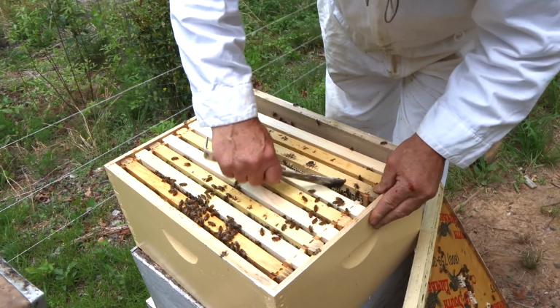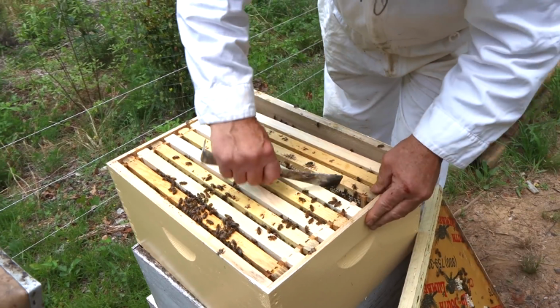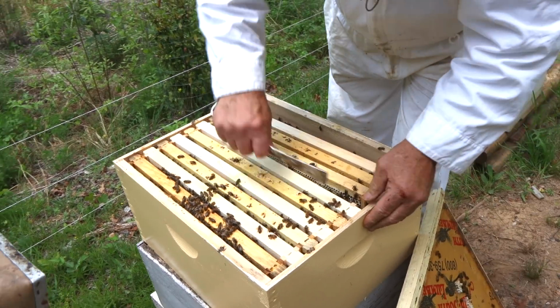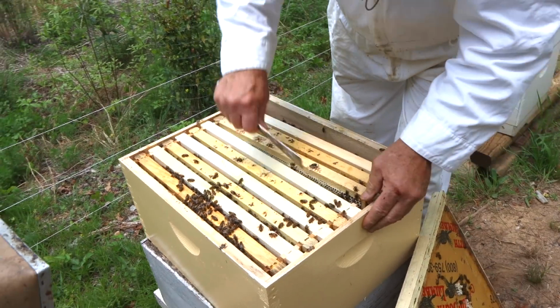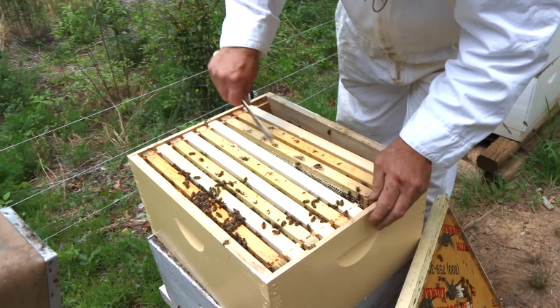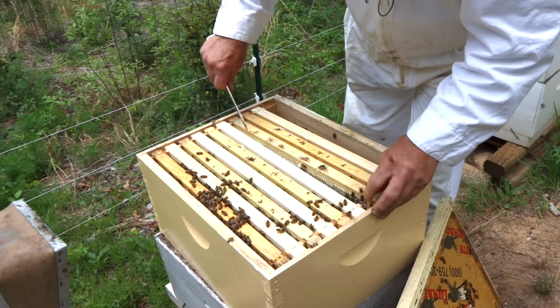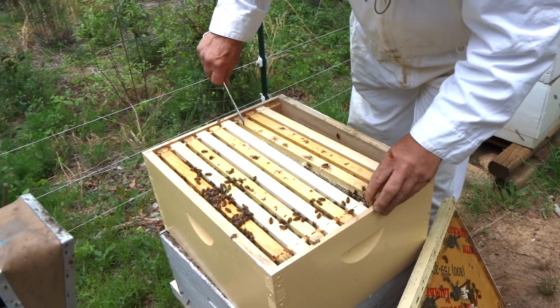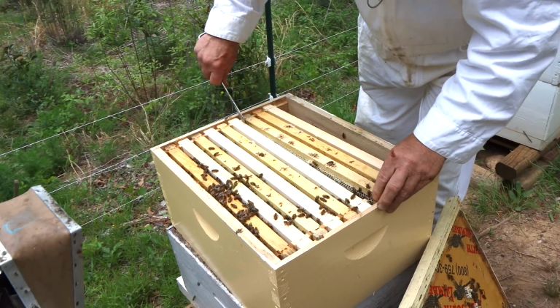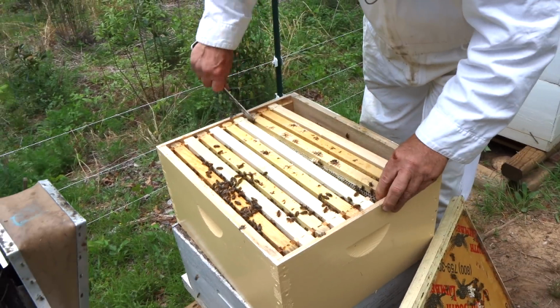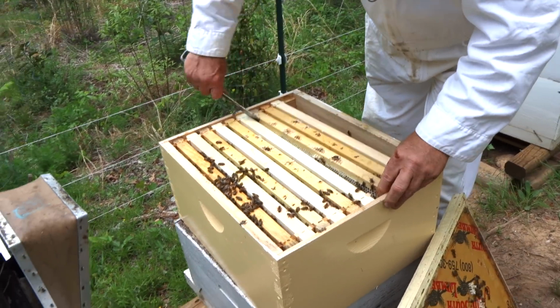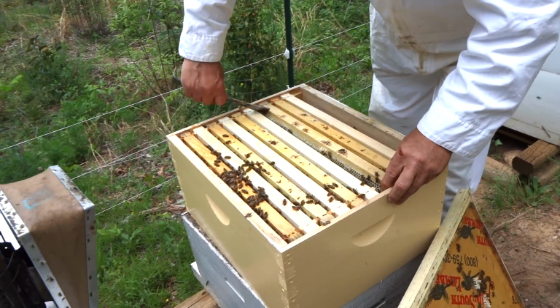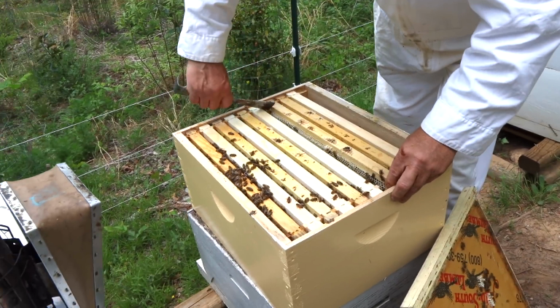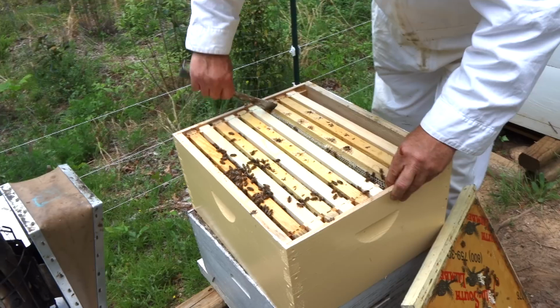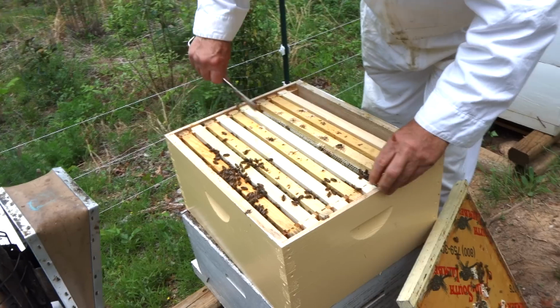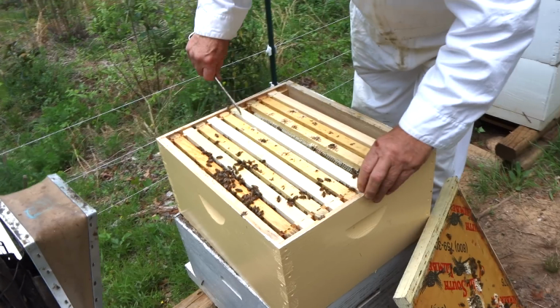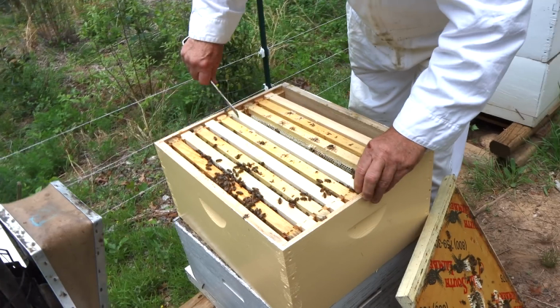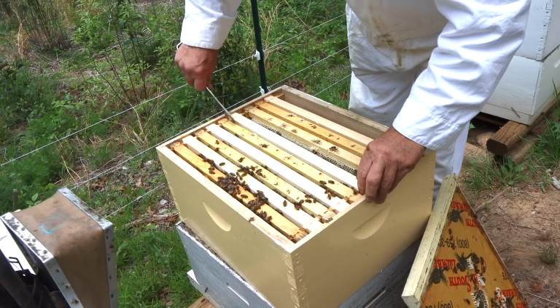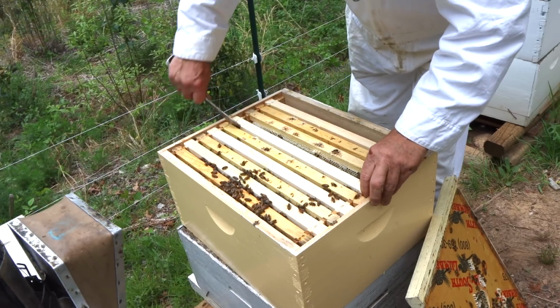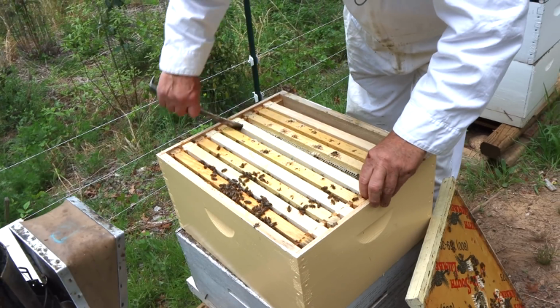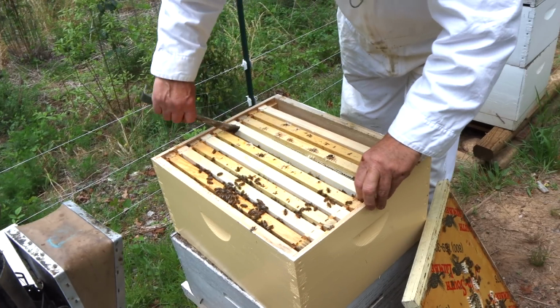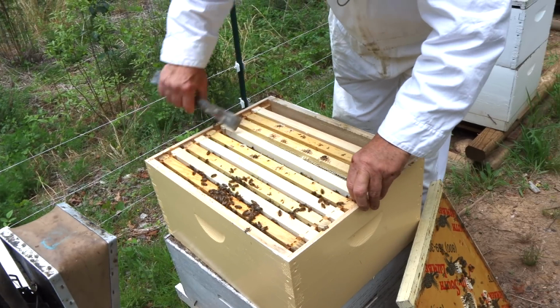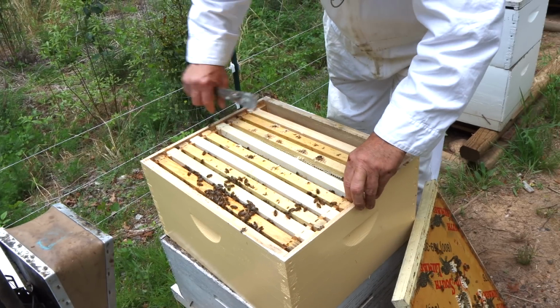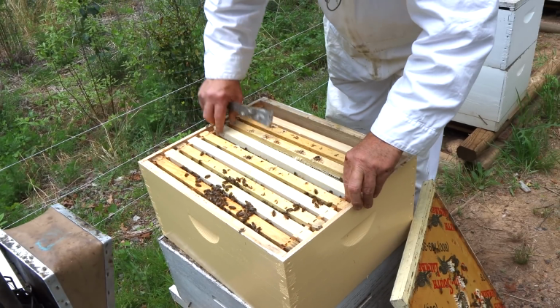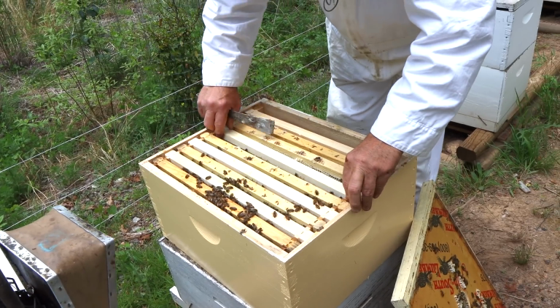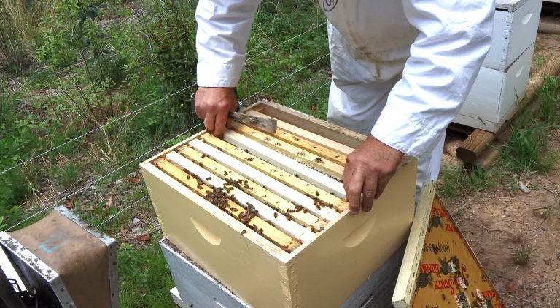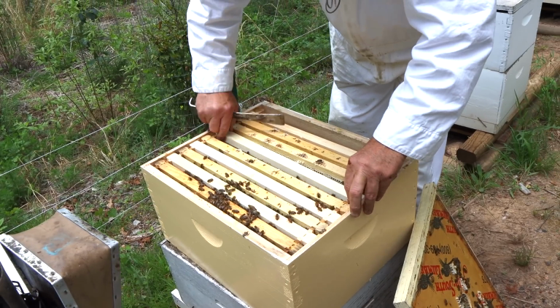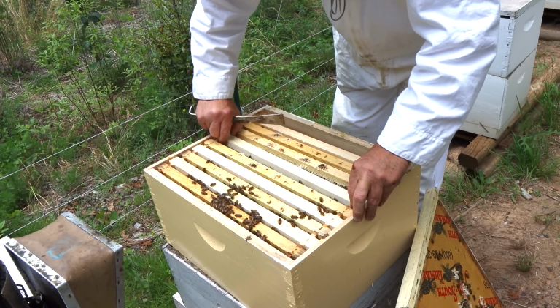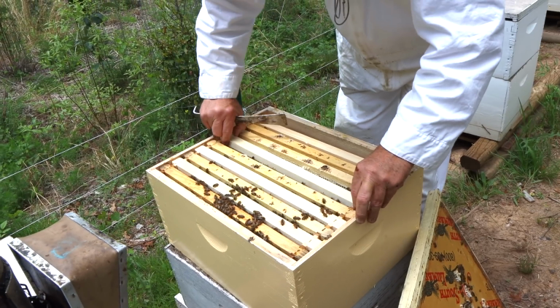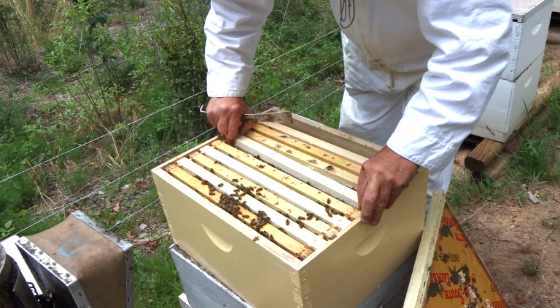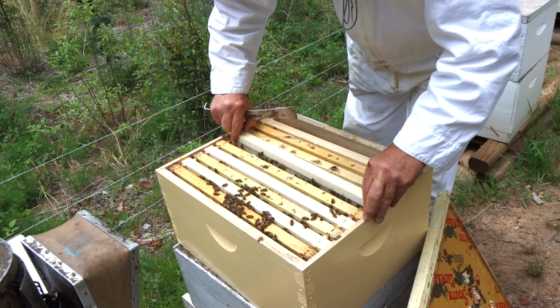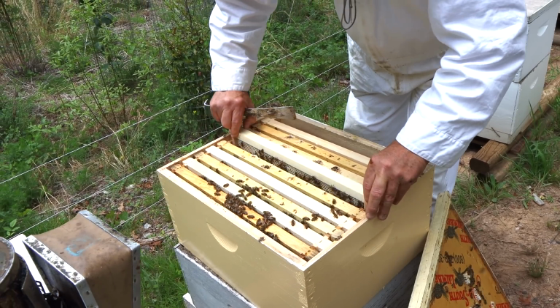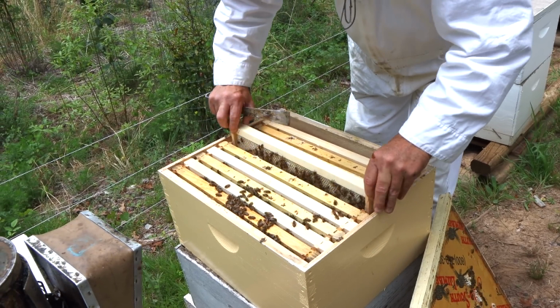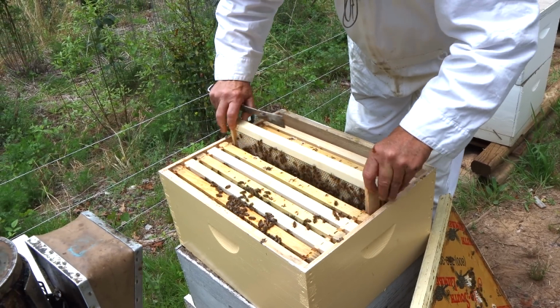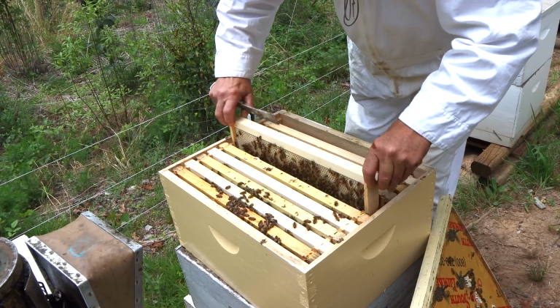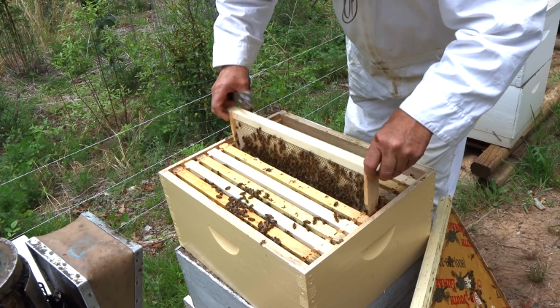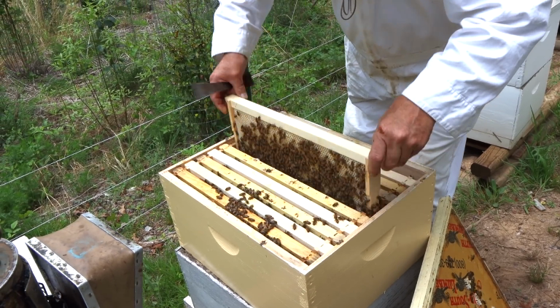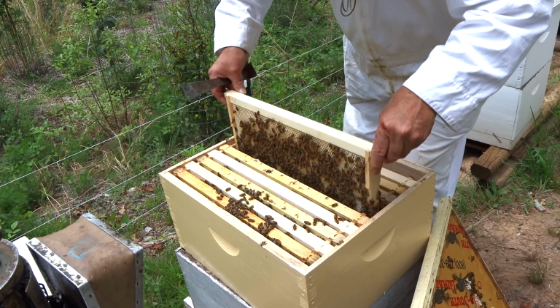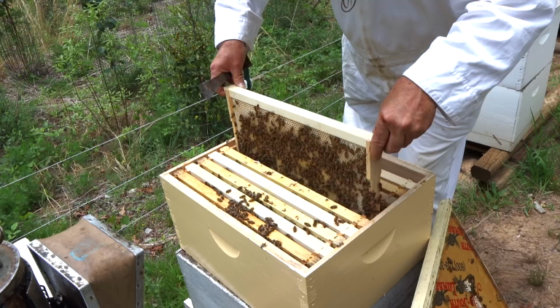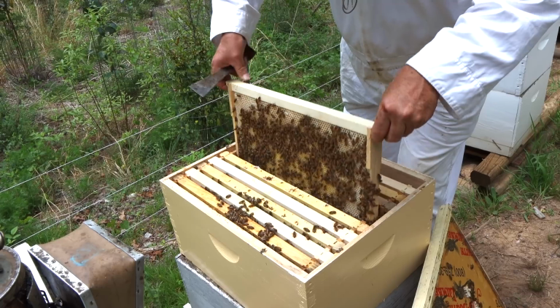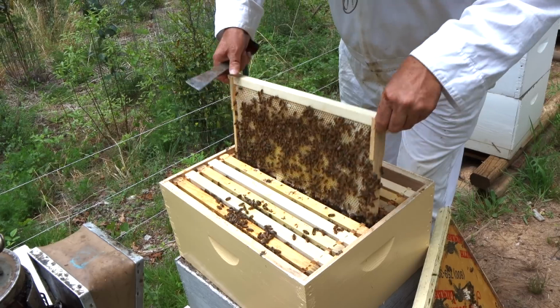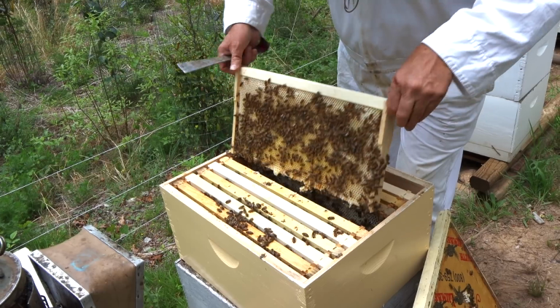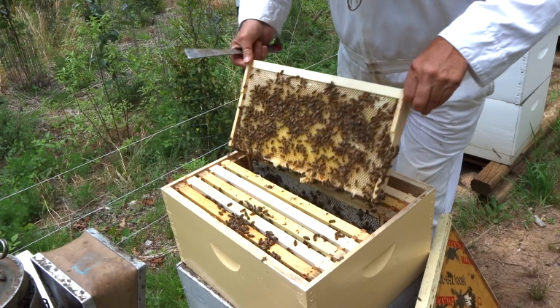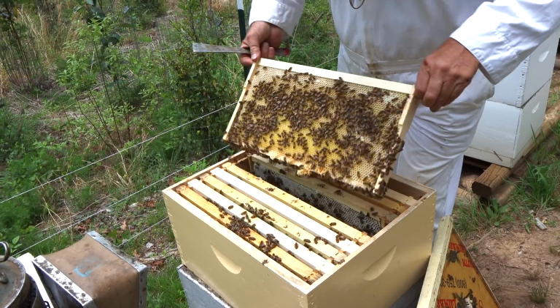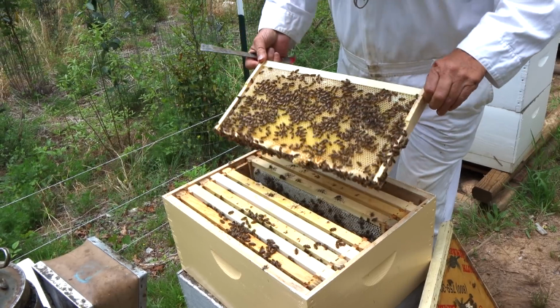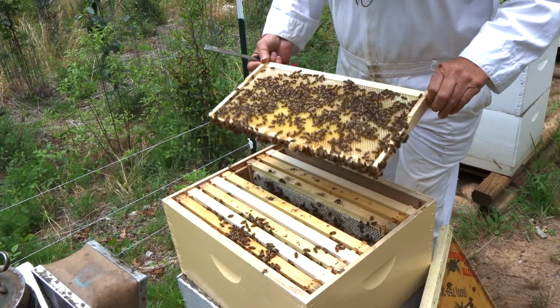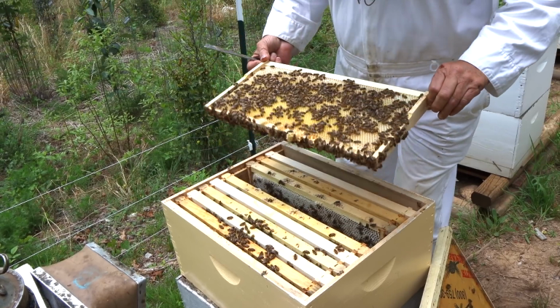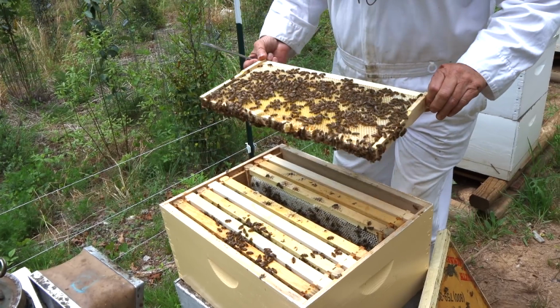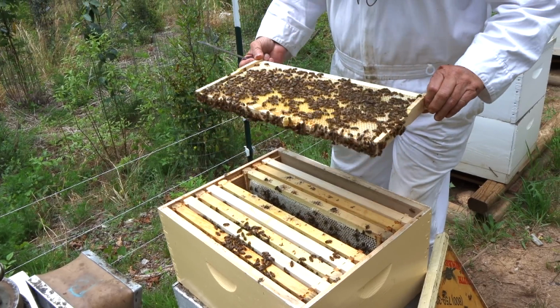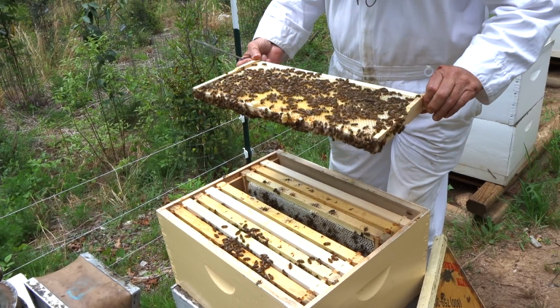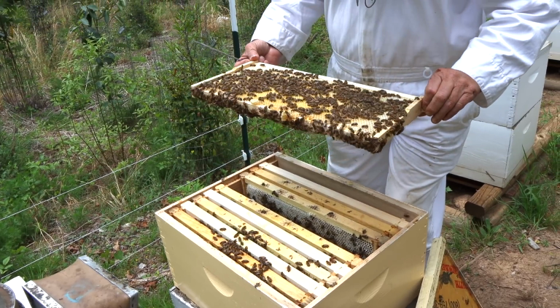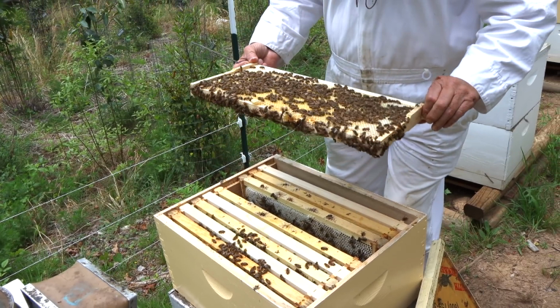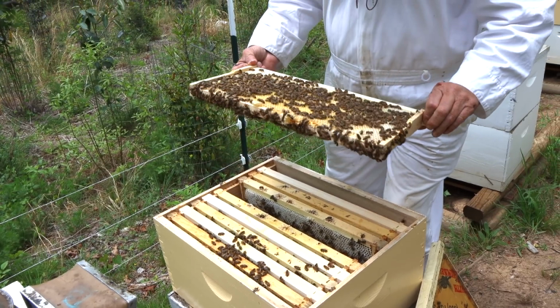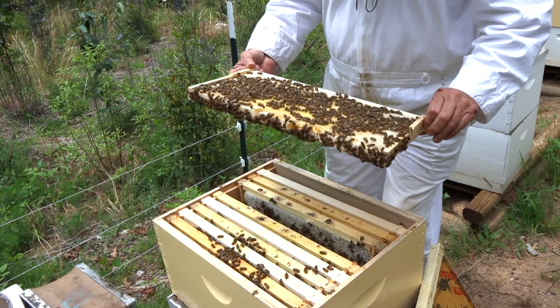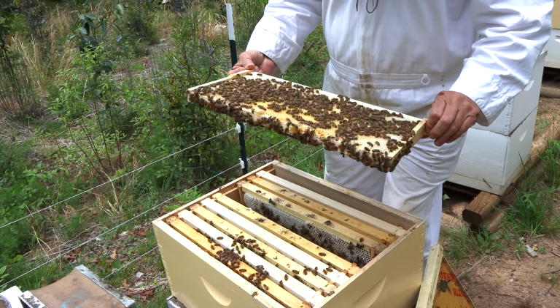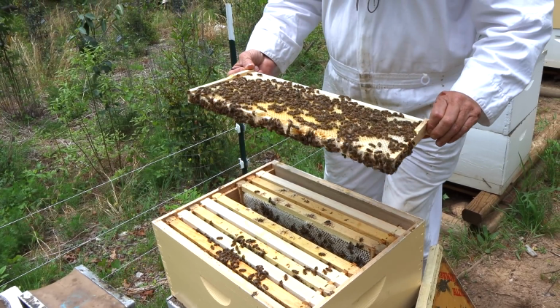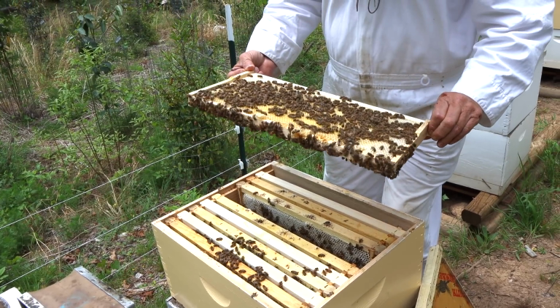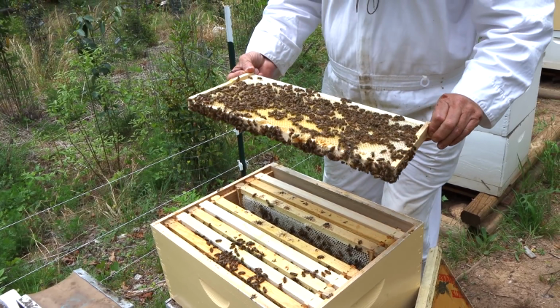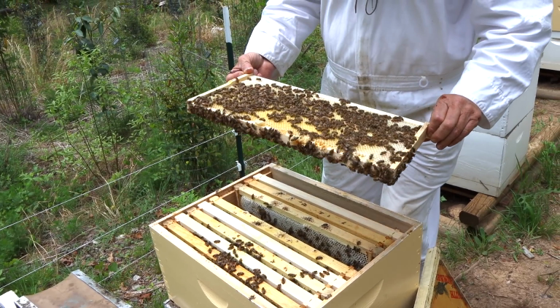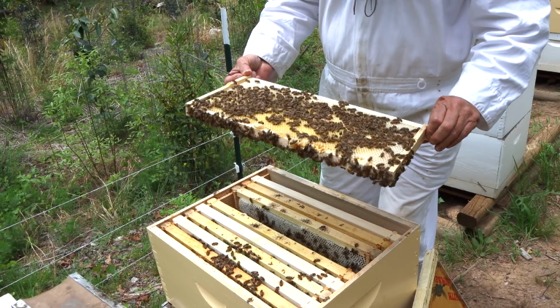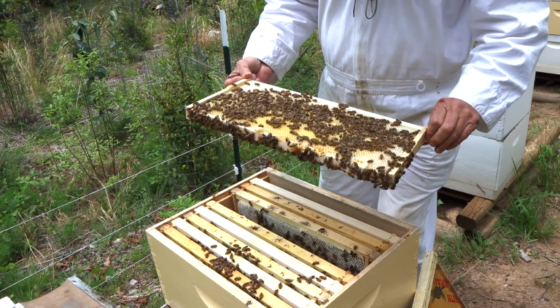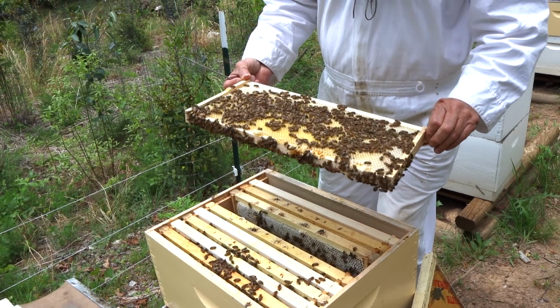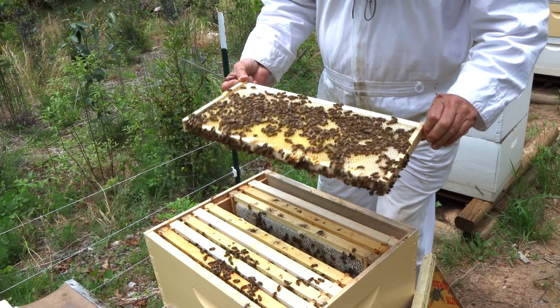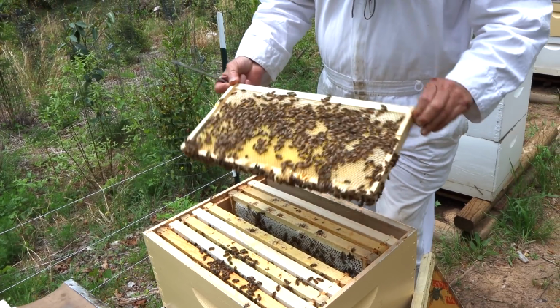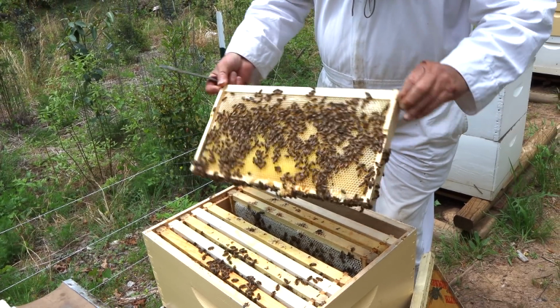They gave them a lot of foundation to draw out. Look at it — that's full of brood. Brand new.